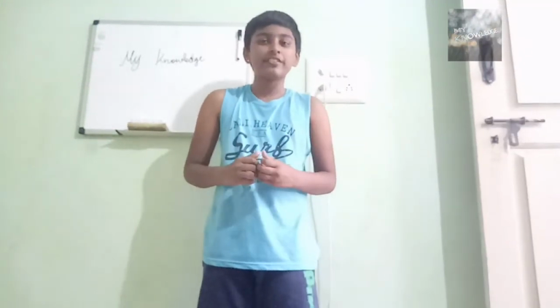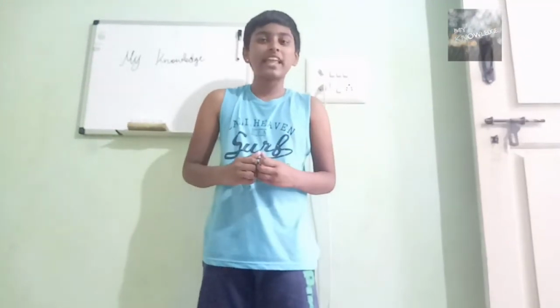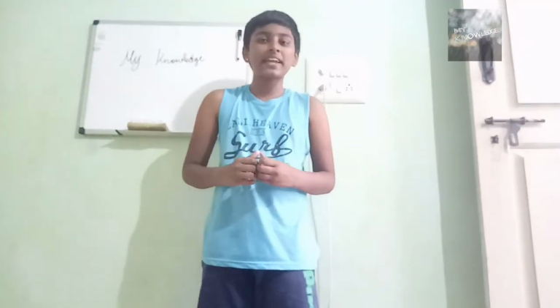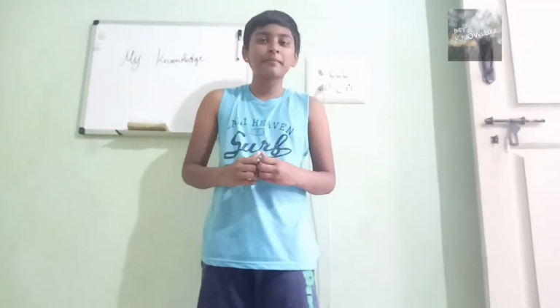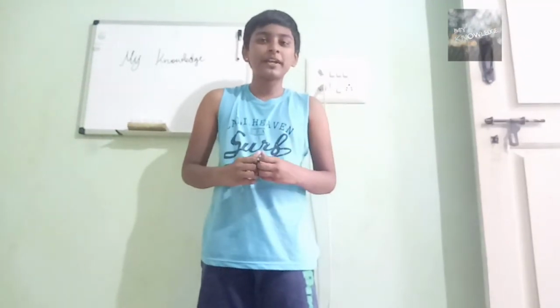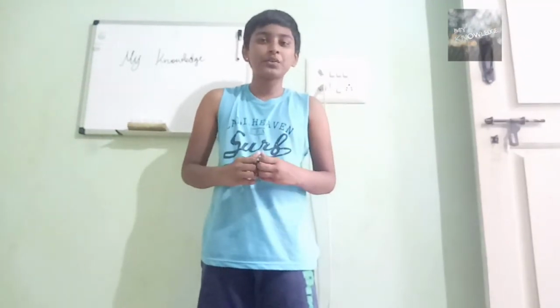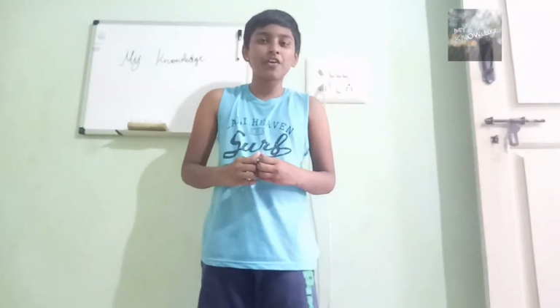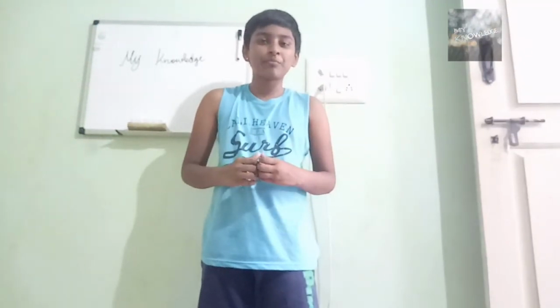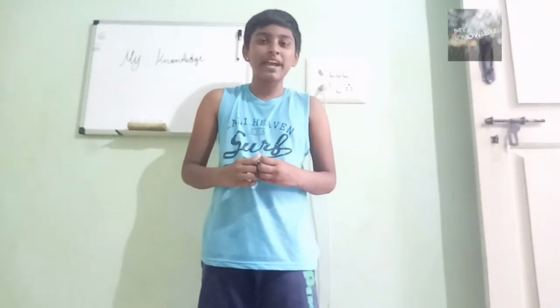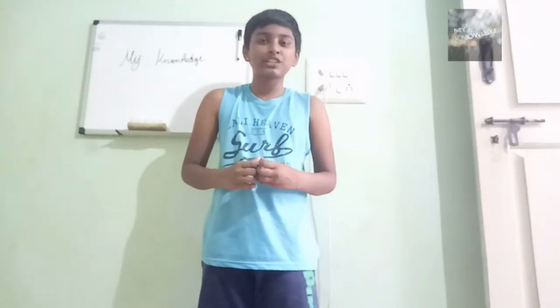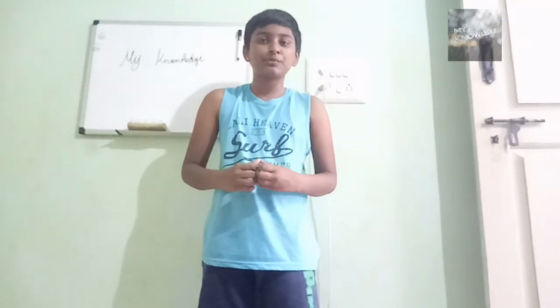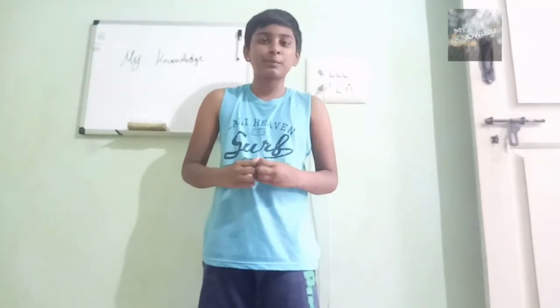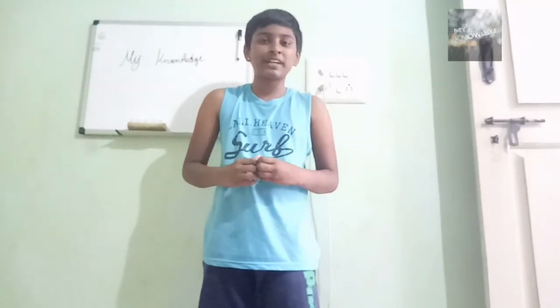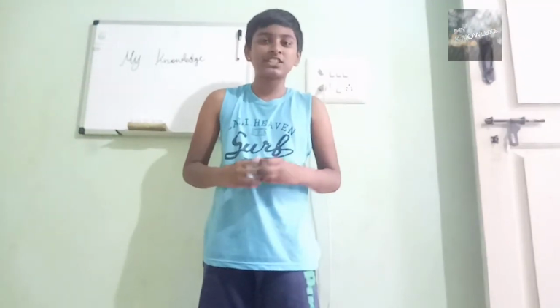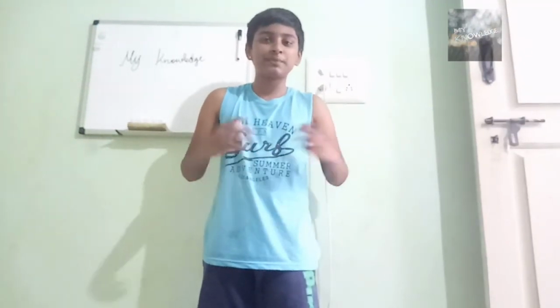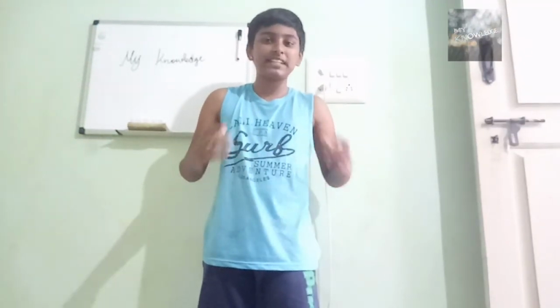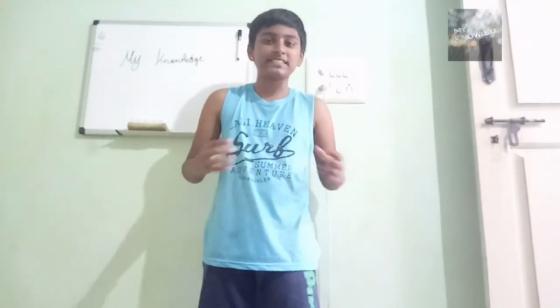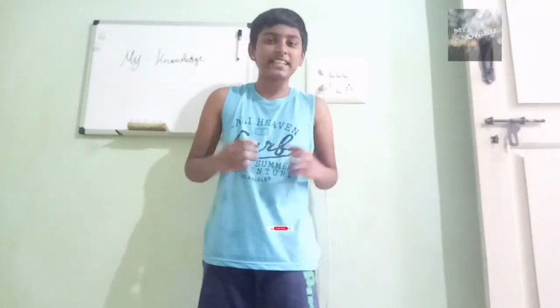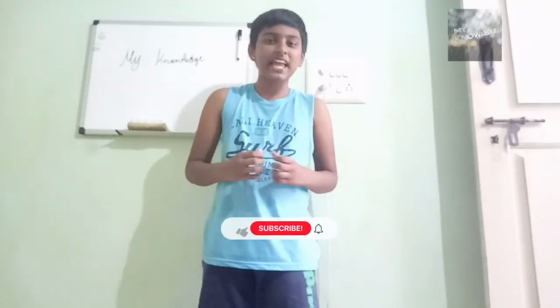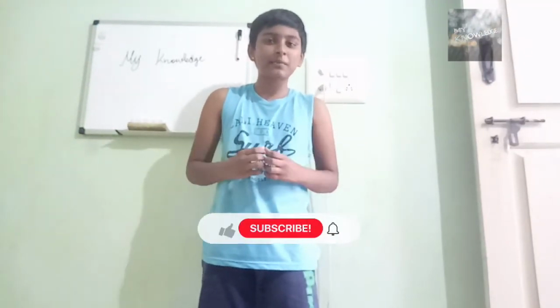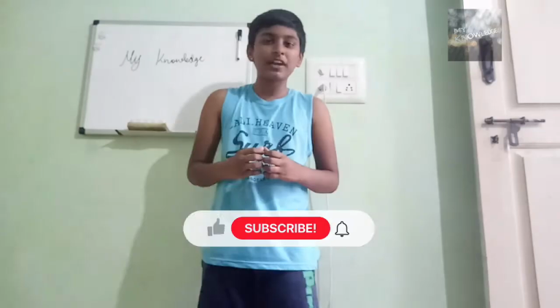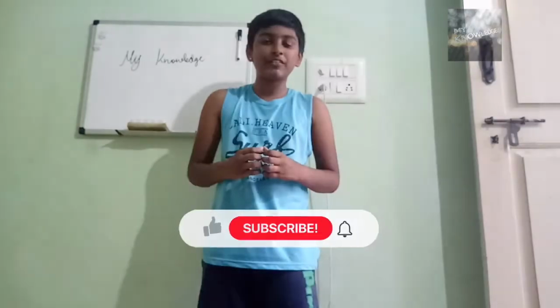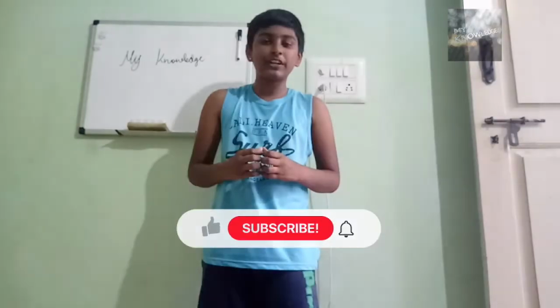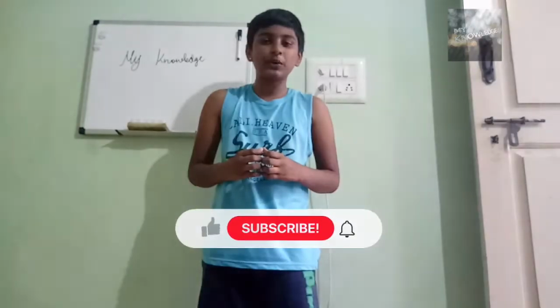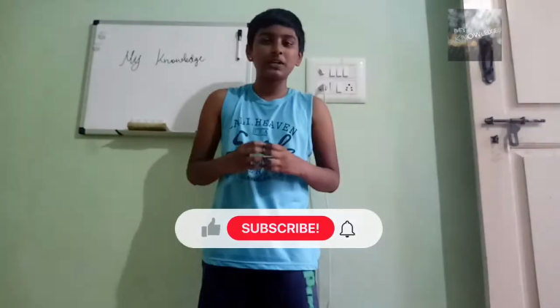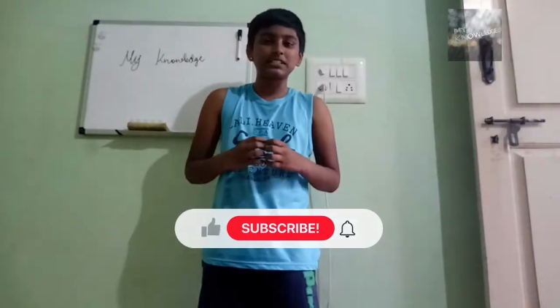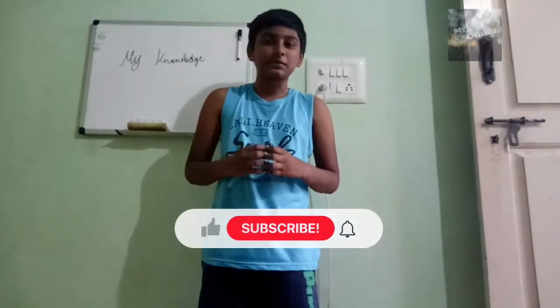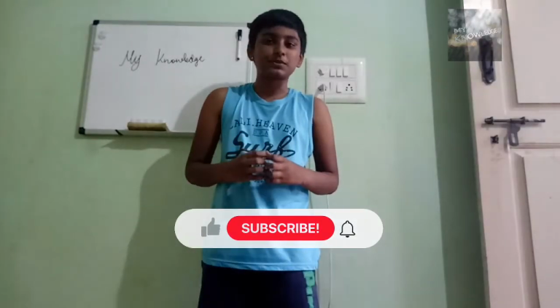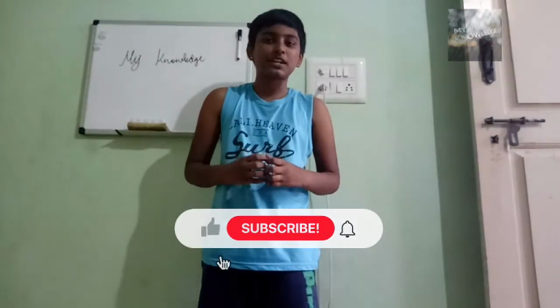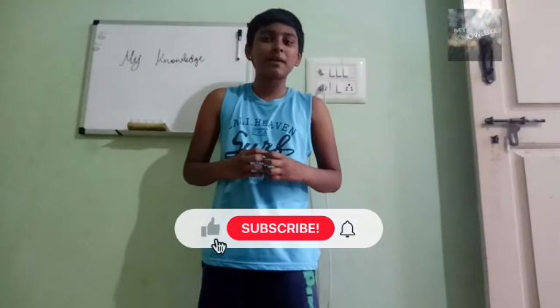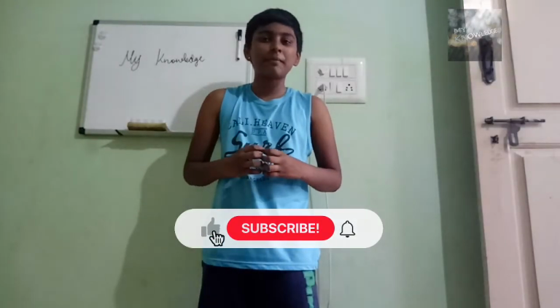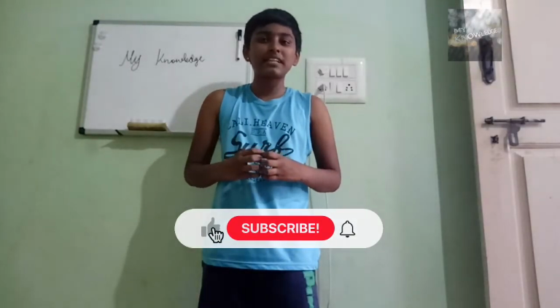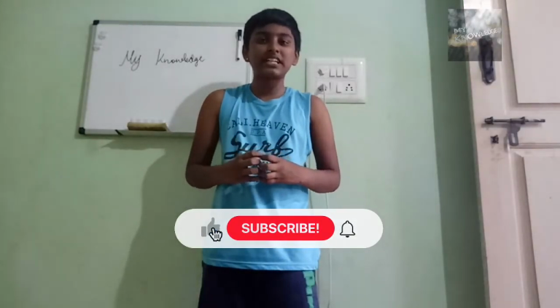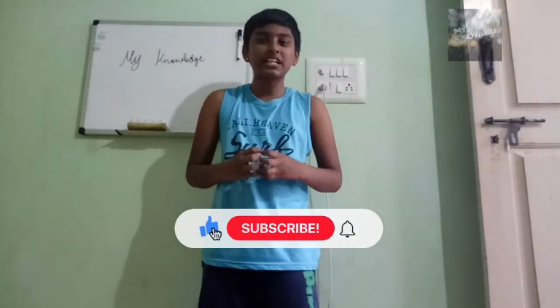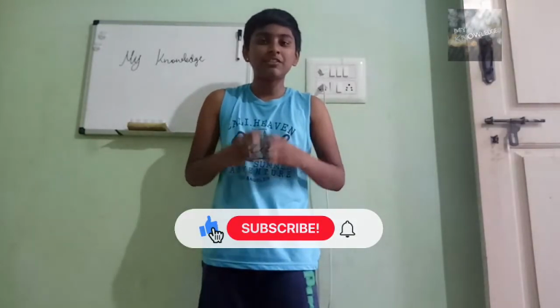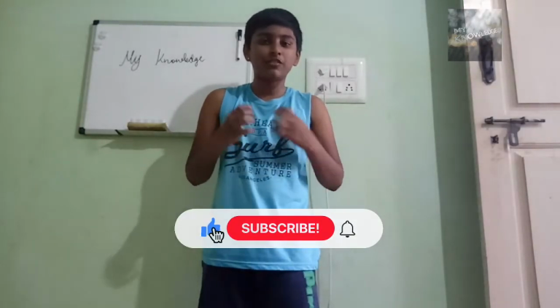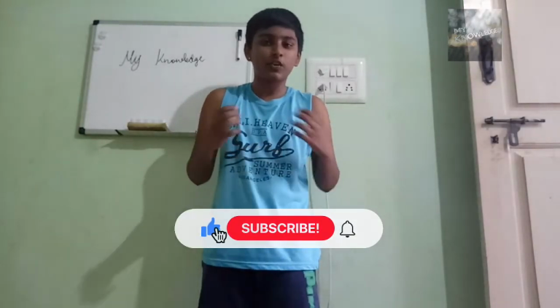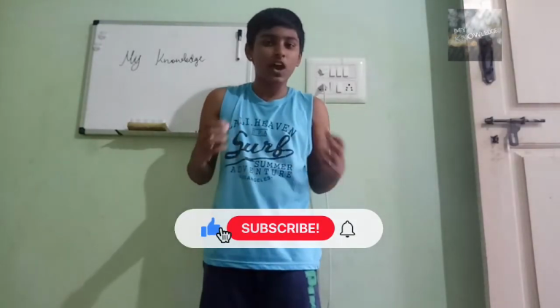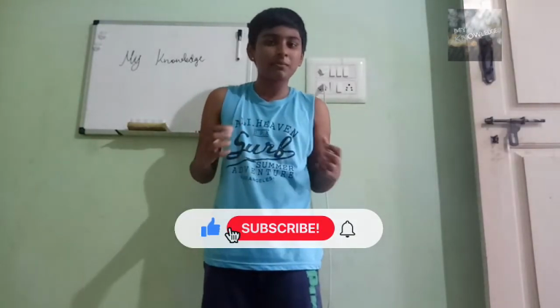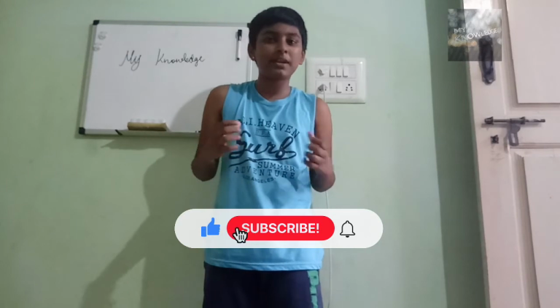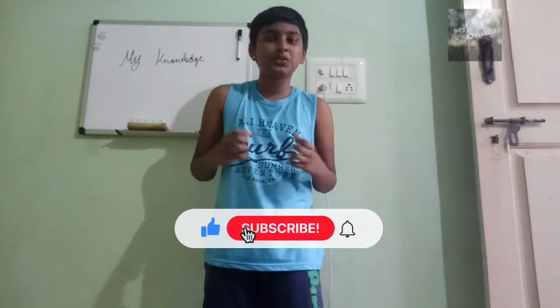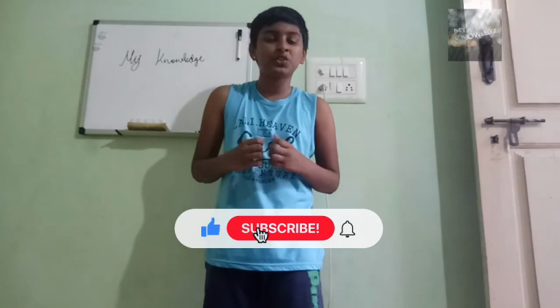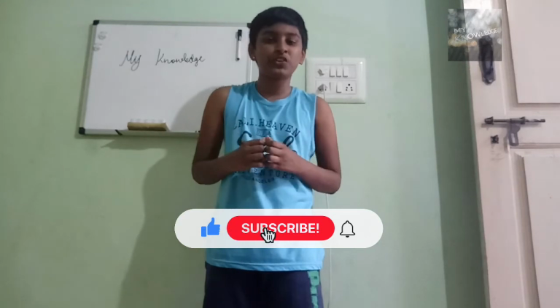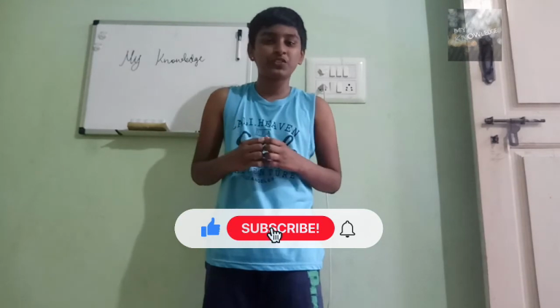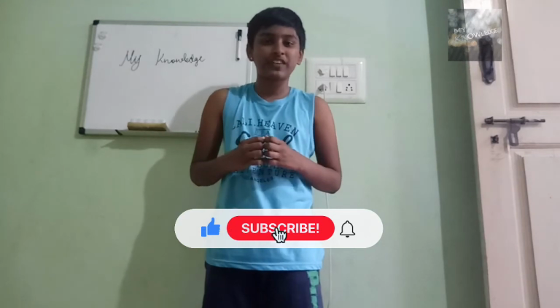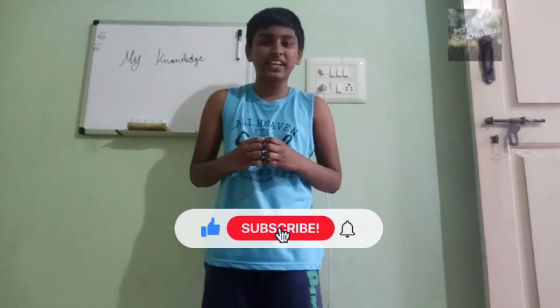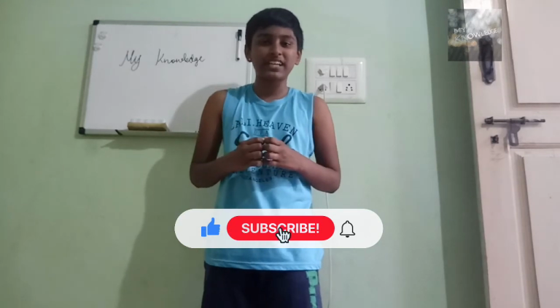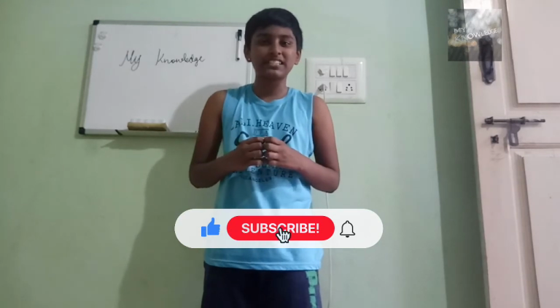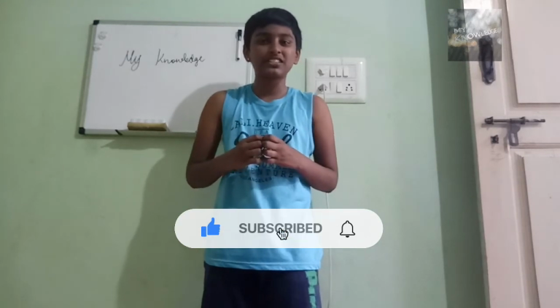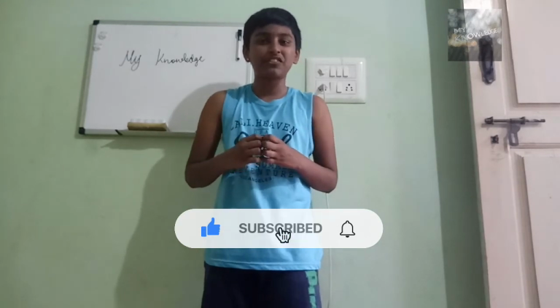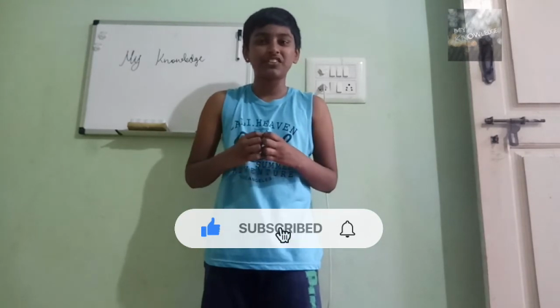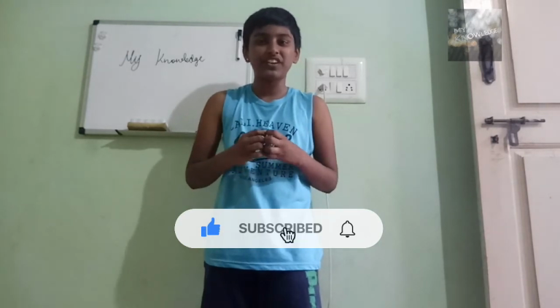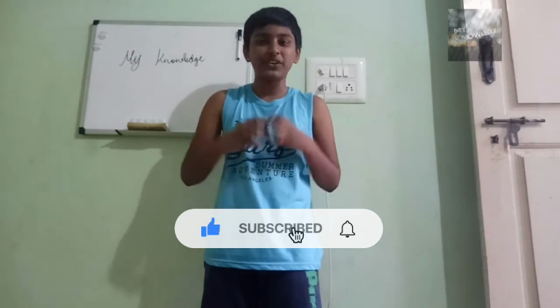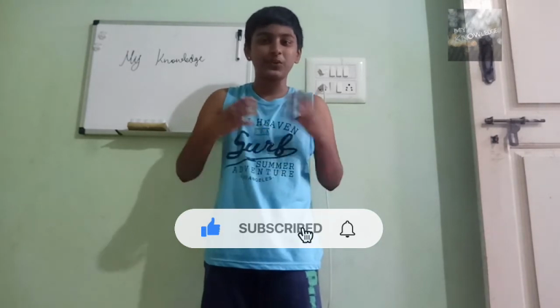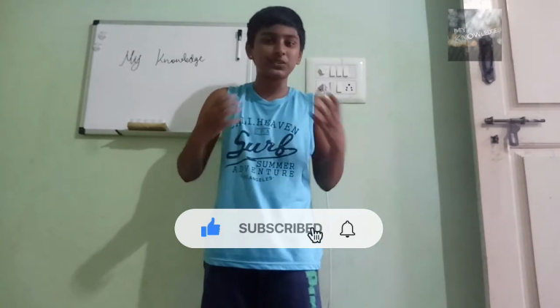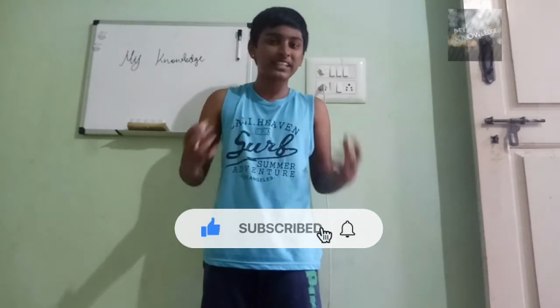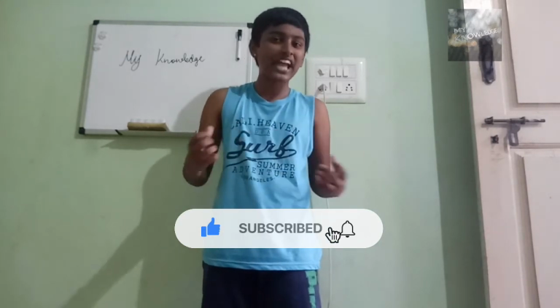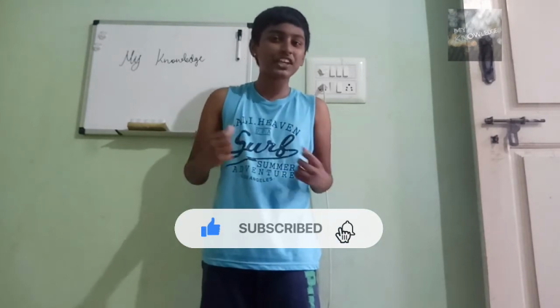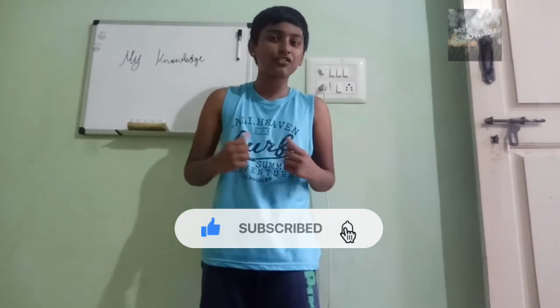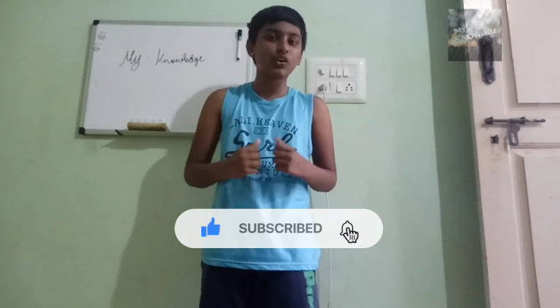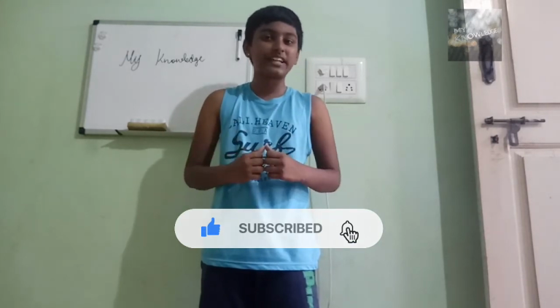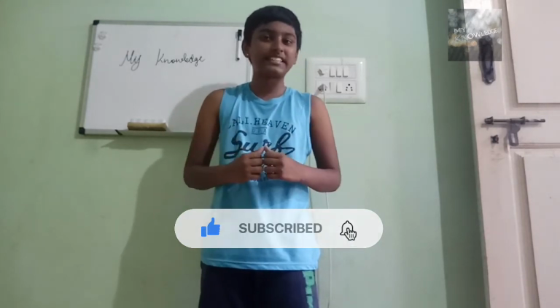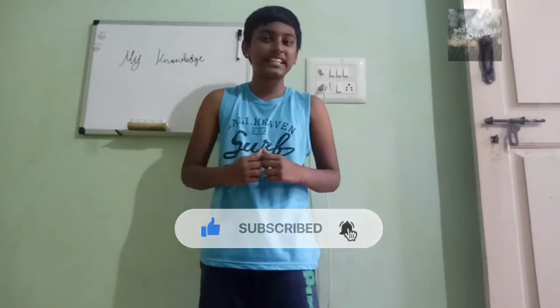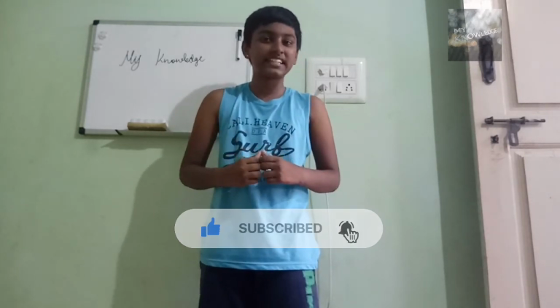Friends, if you like my two experiments, please like my video and subscribe to my channel for all new video notifications. Thank you for watching.